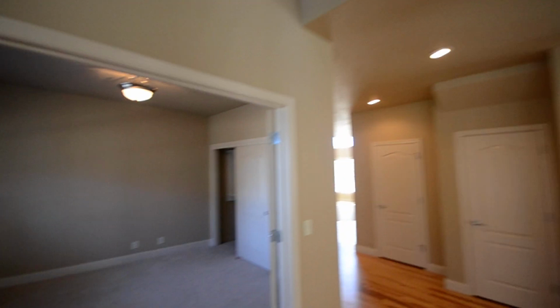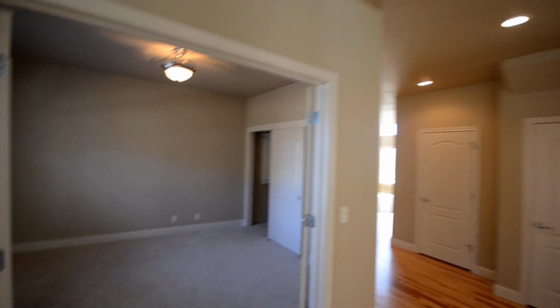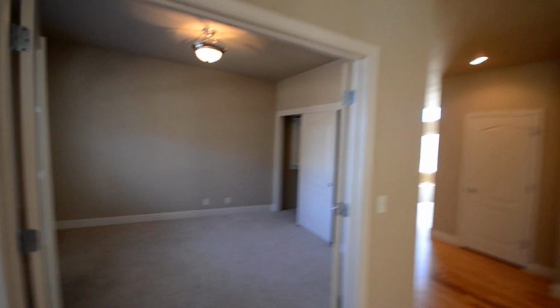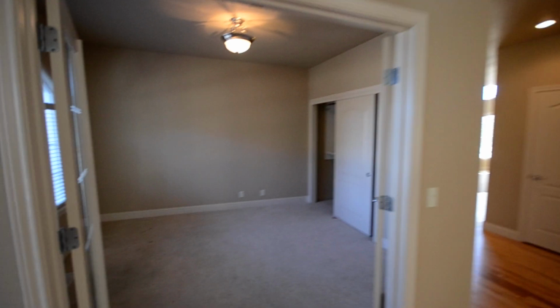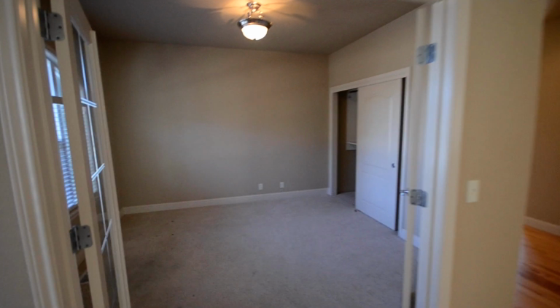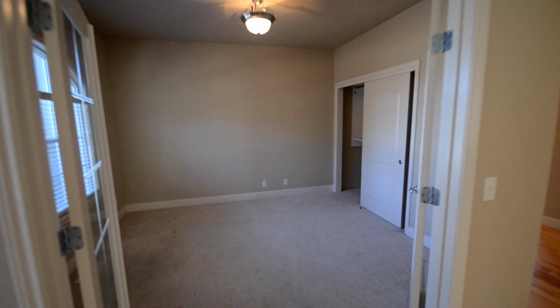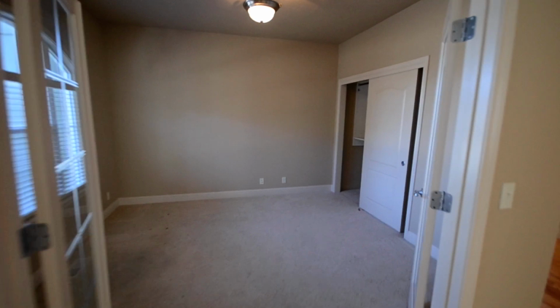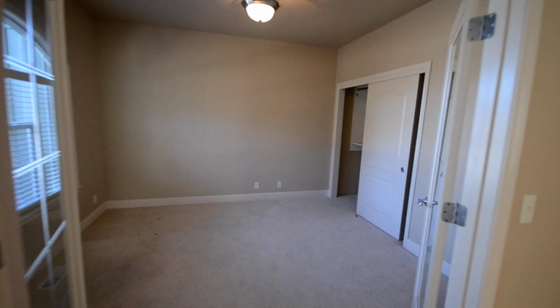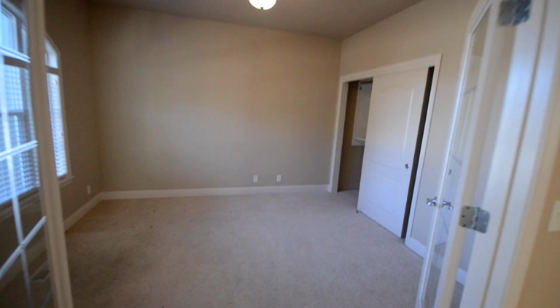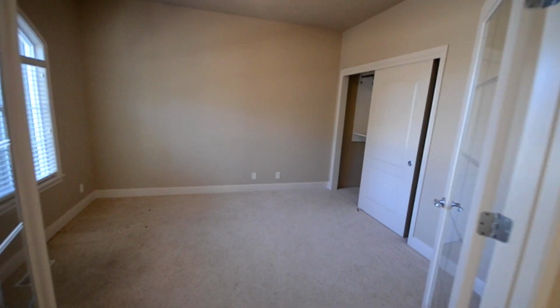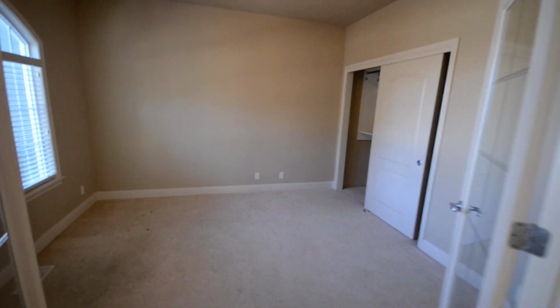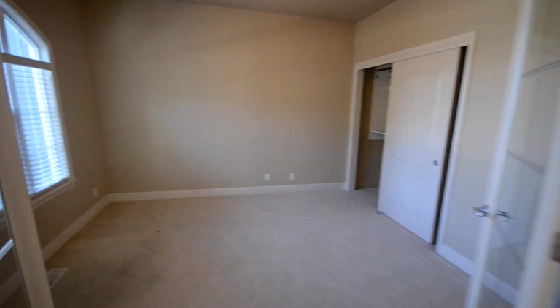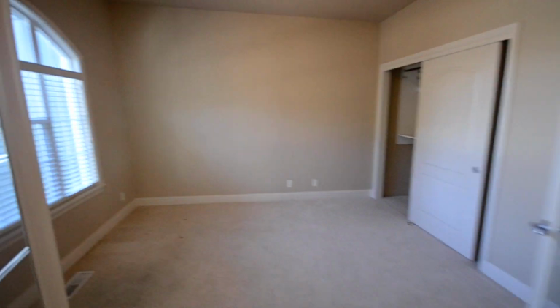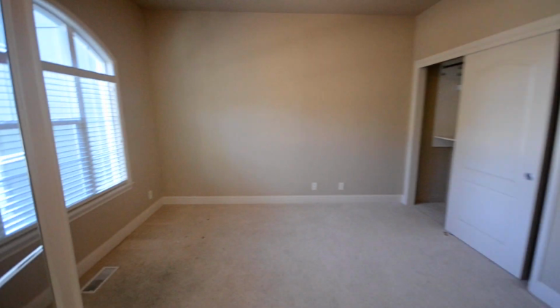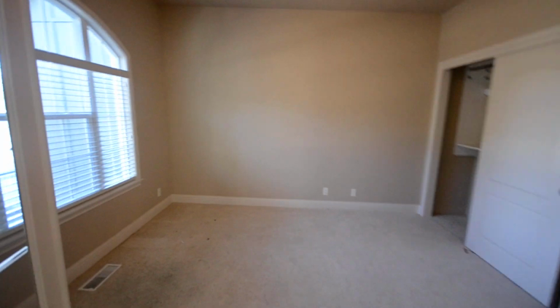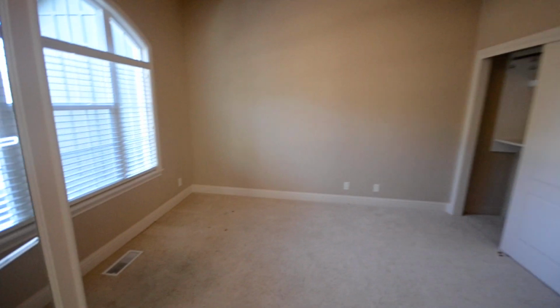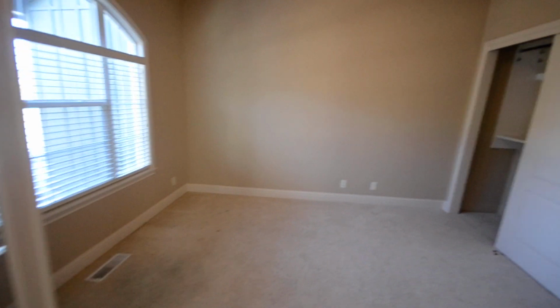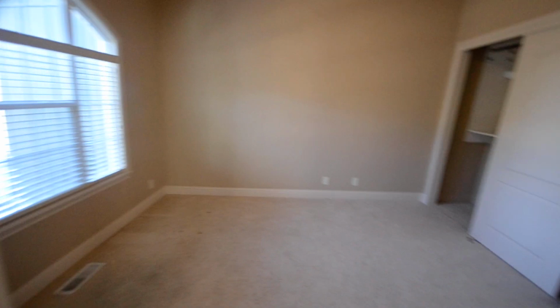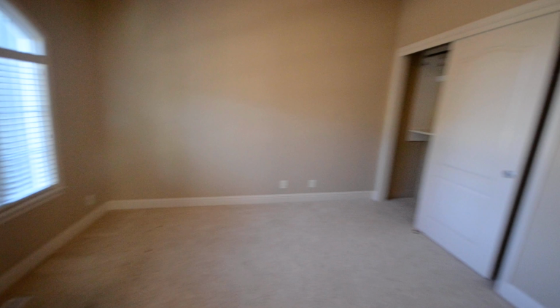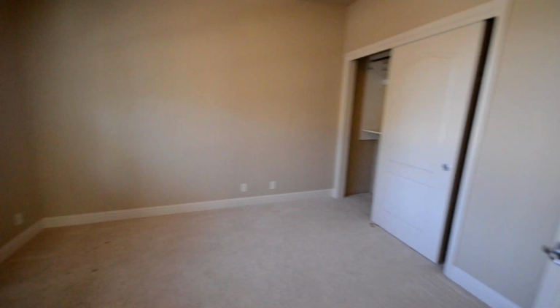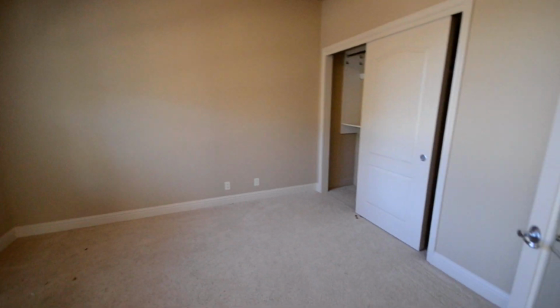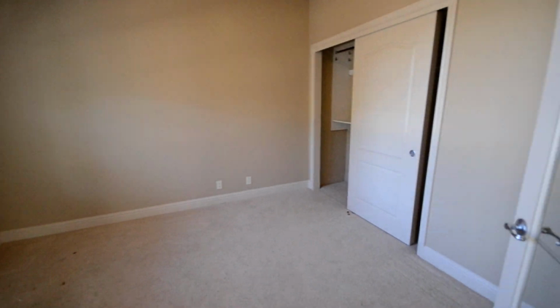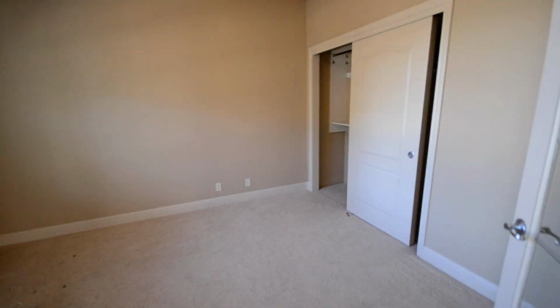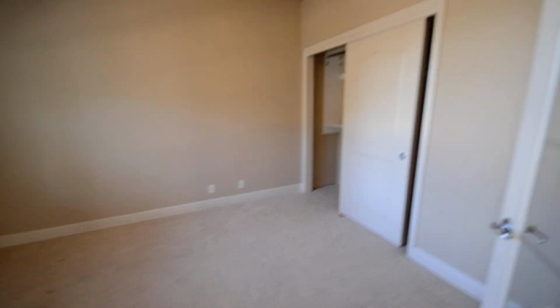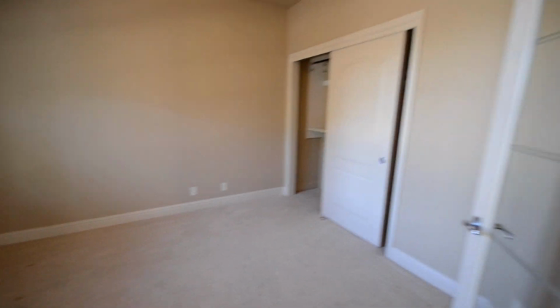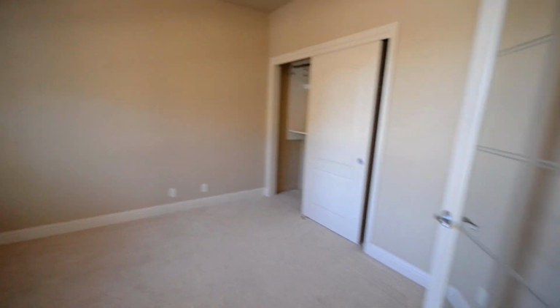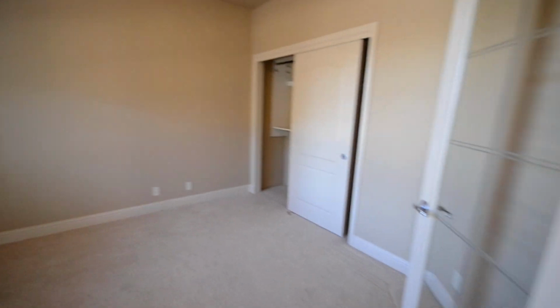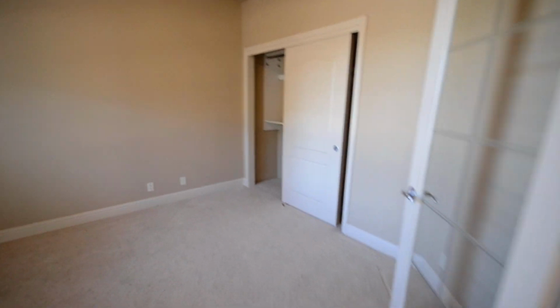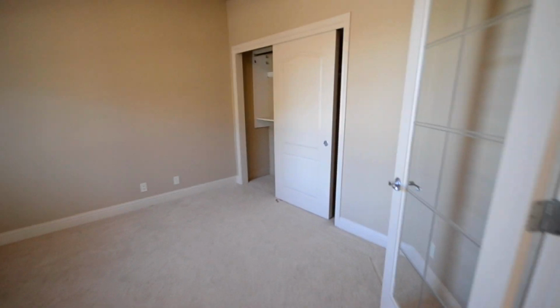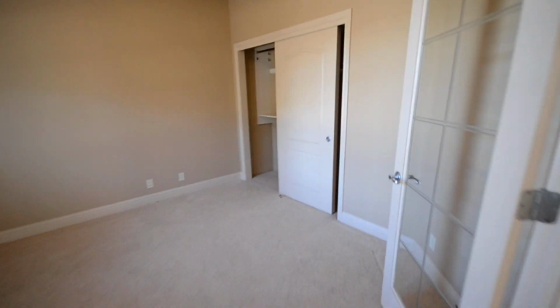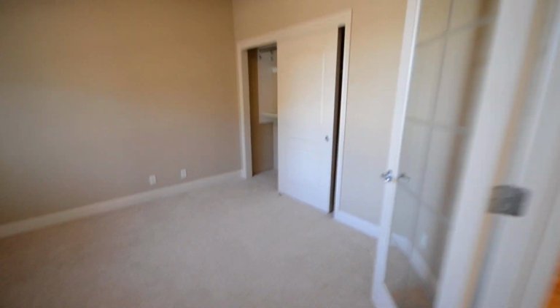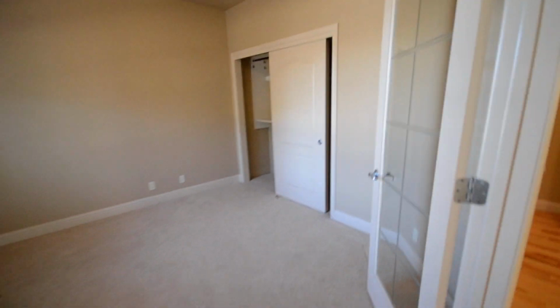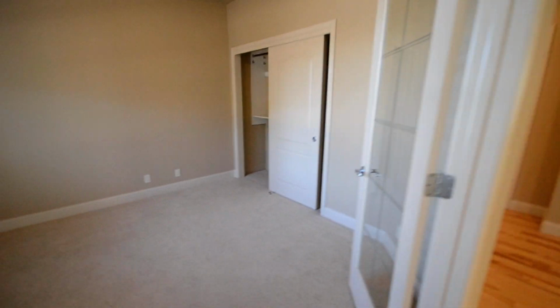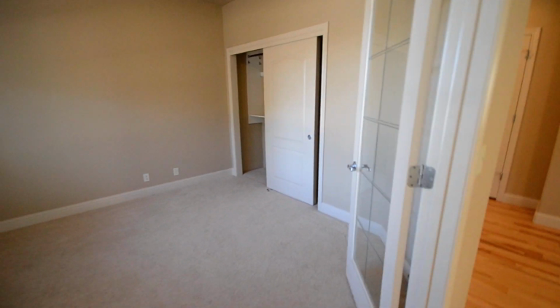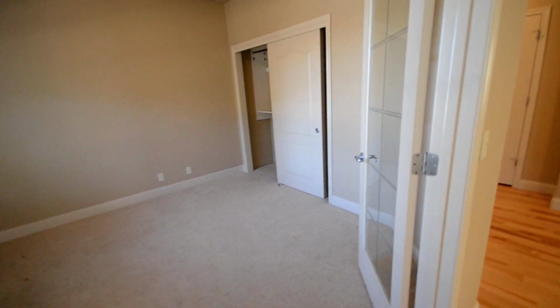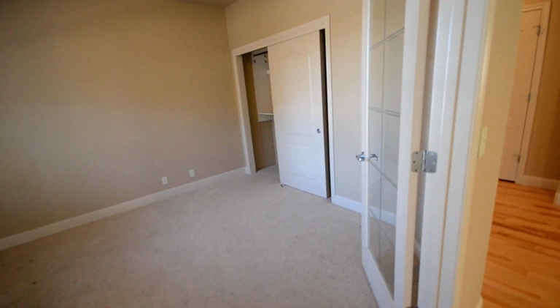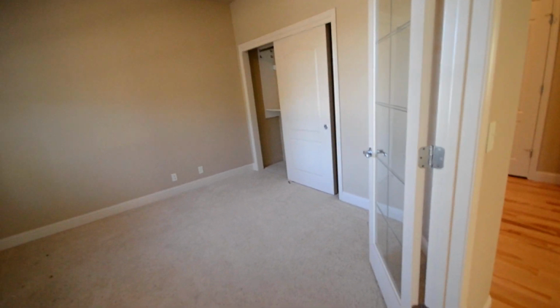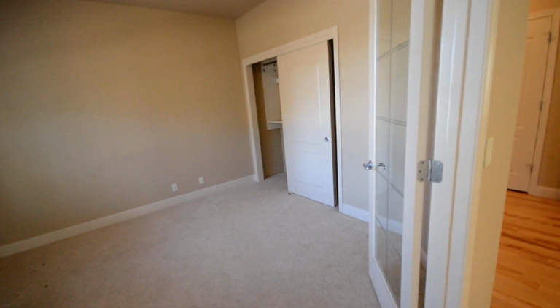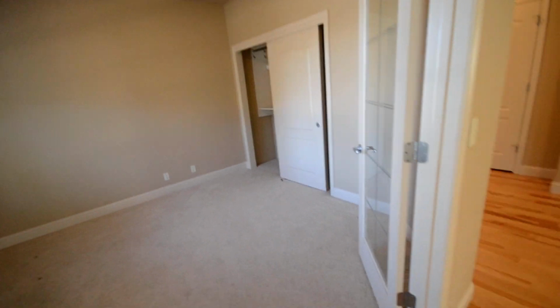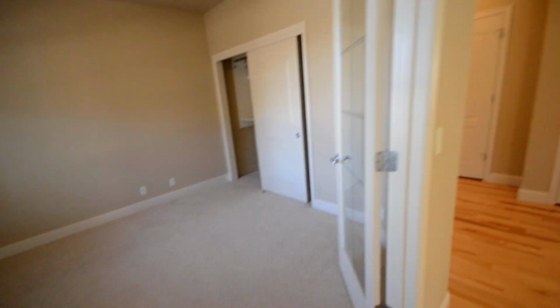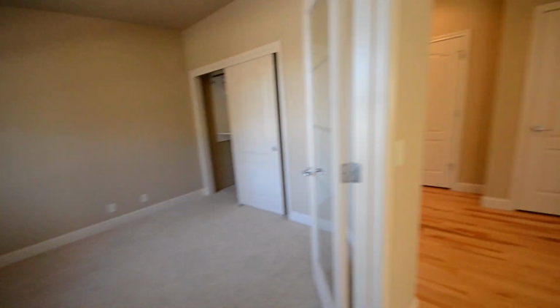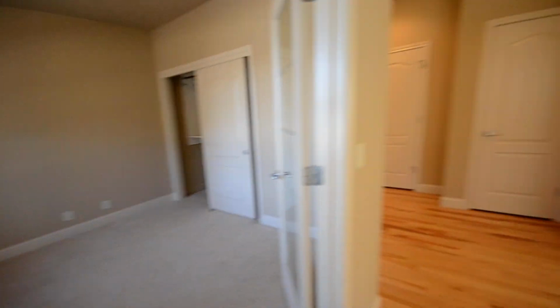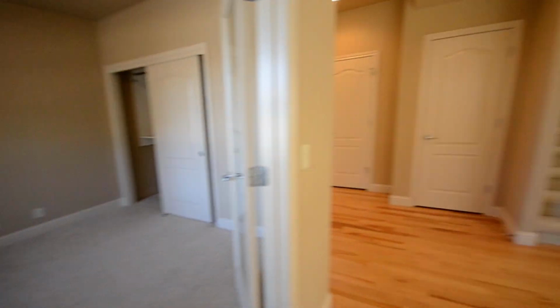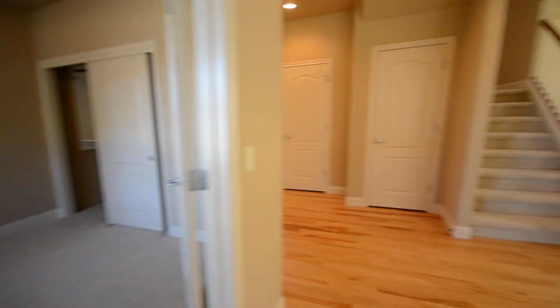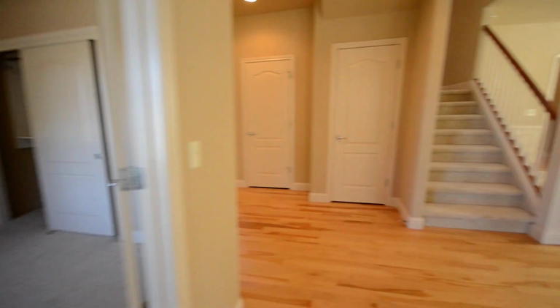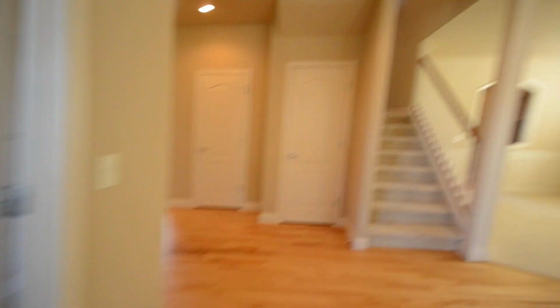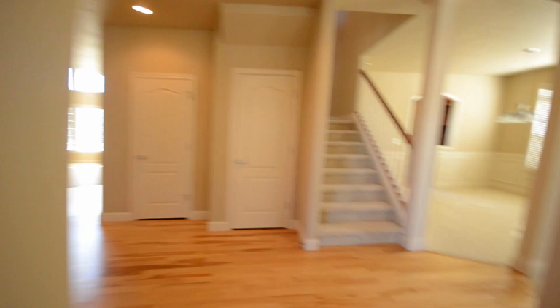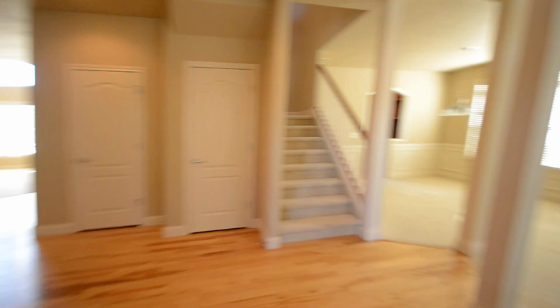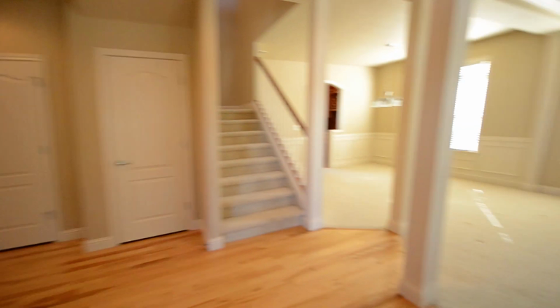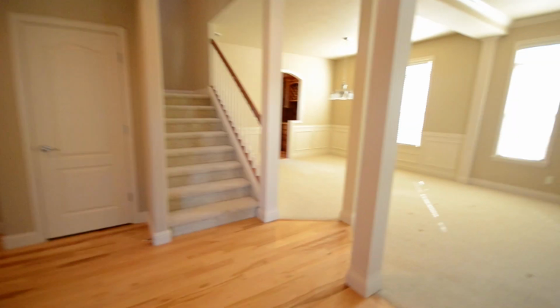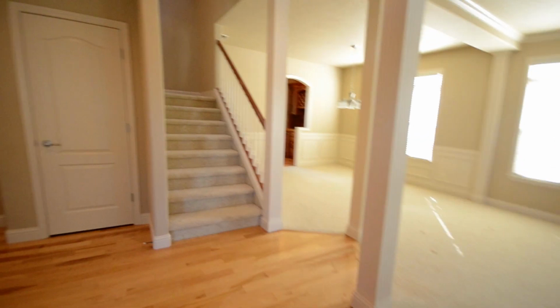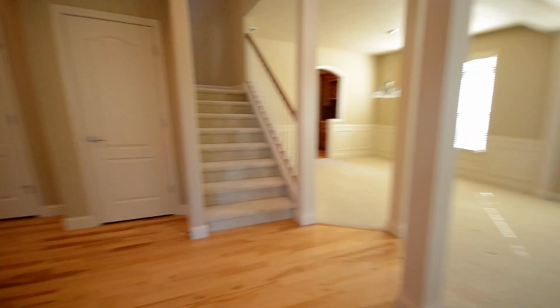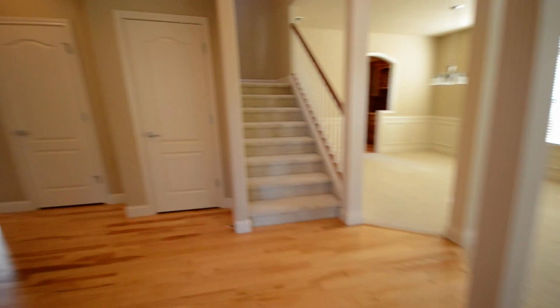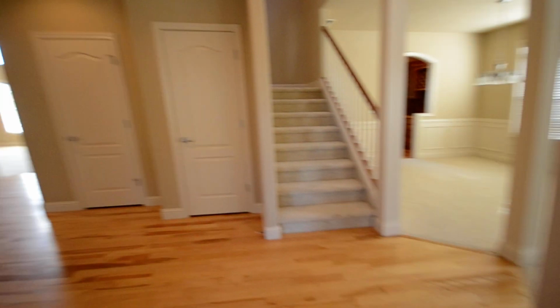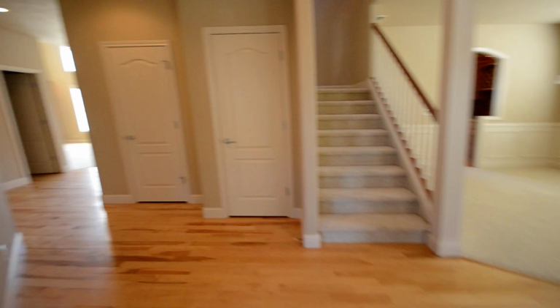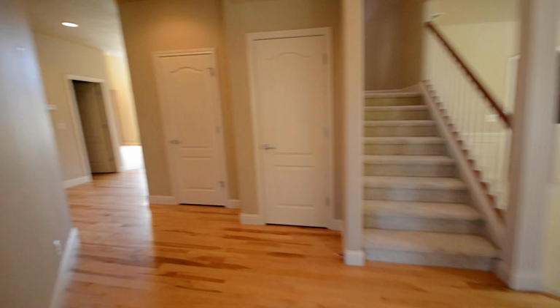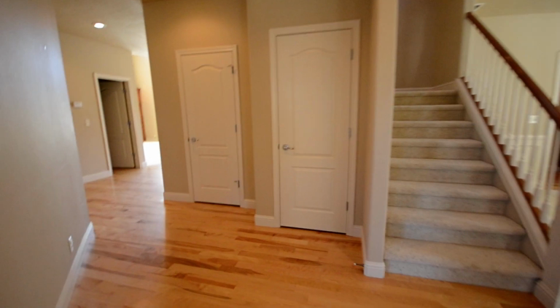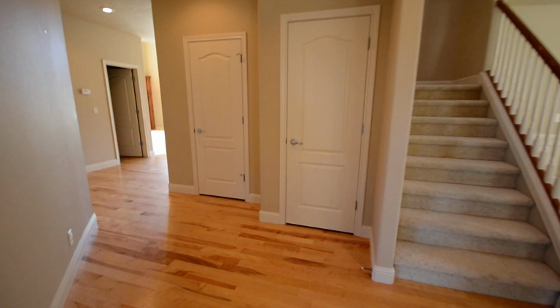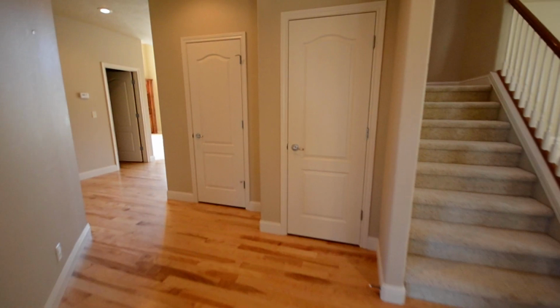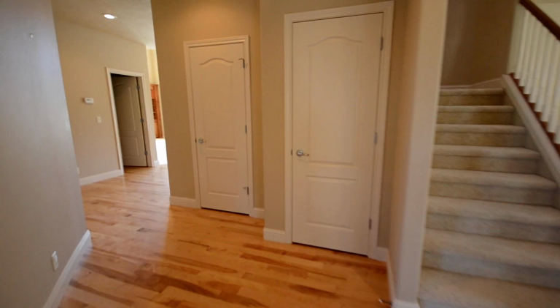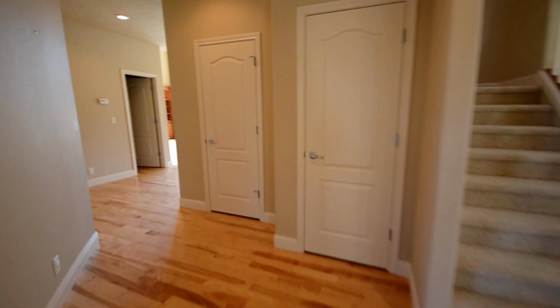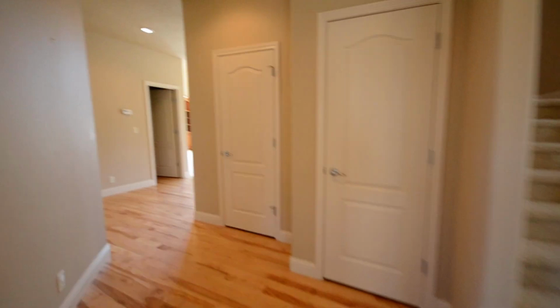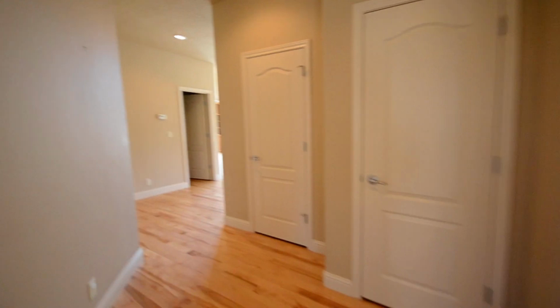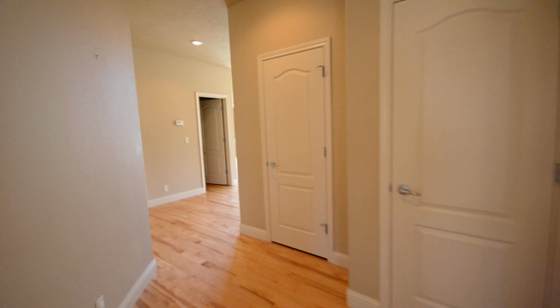Here's the office. It could be a bedroom as it does have a closet, but the doors are transparent. So we will walk through.